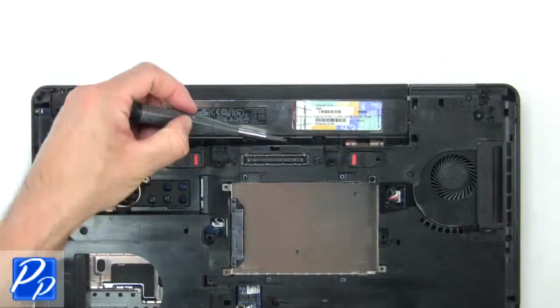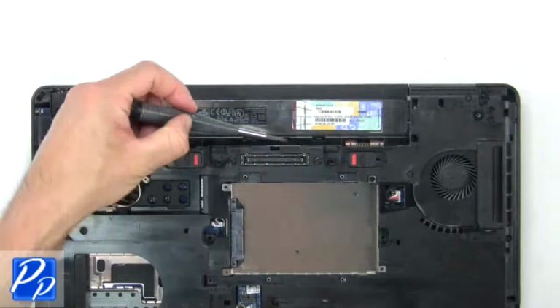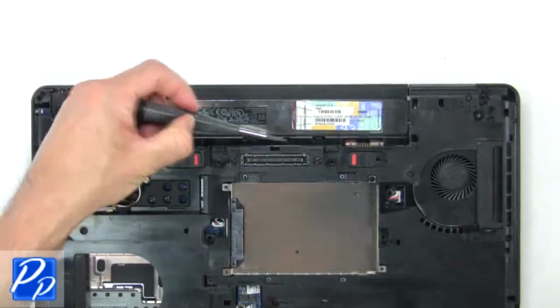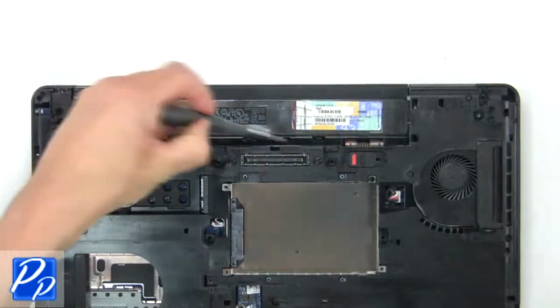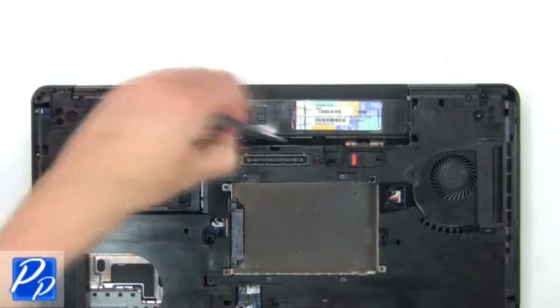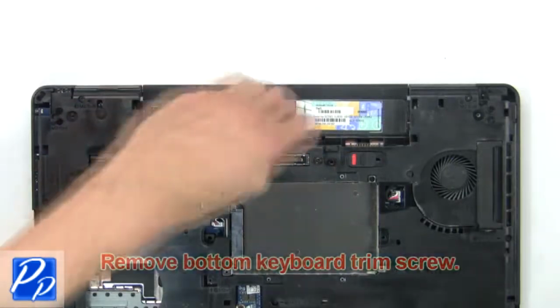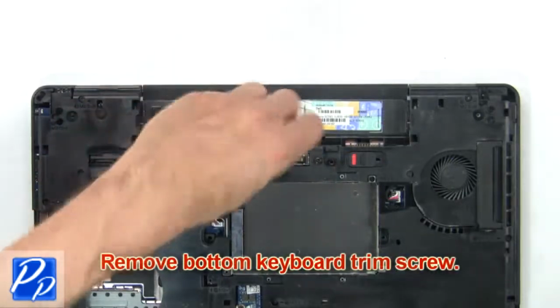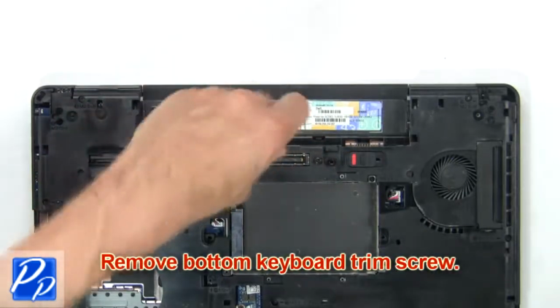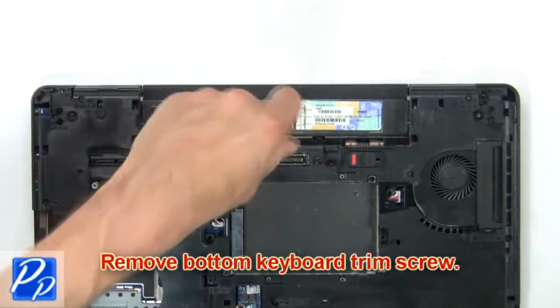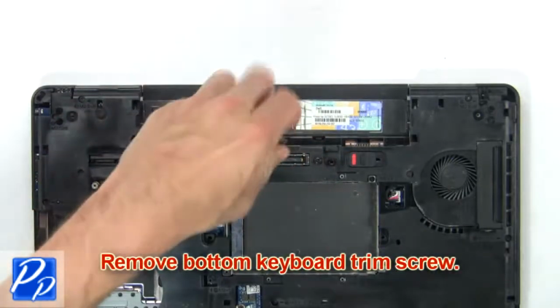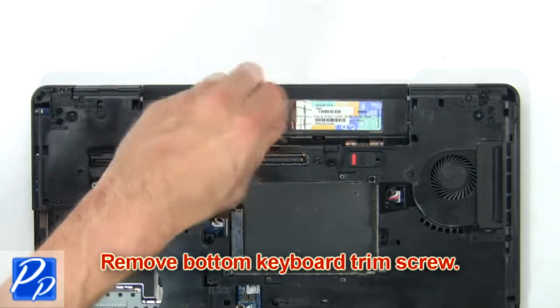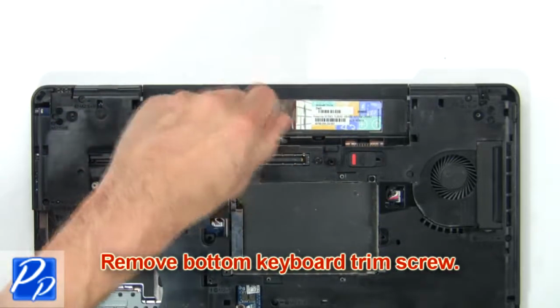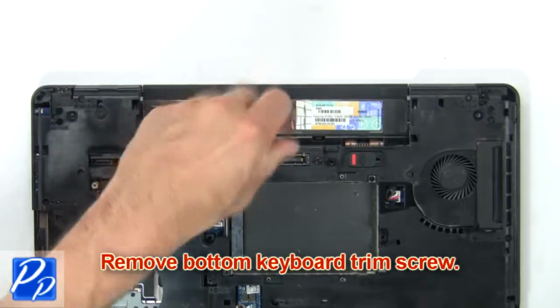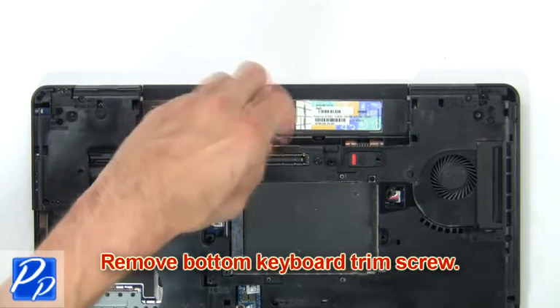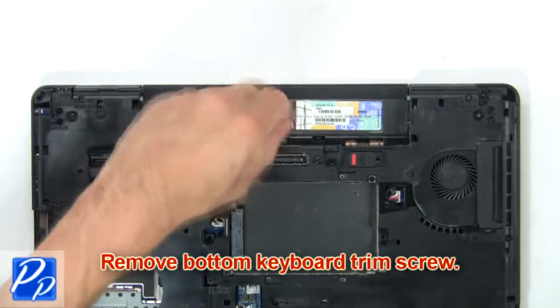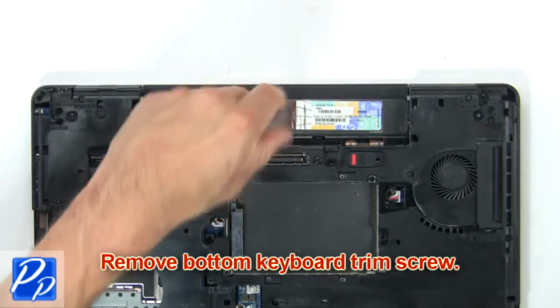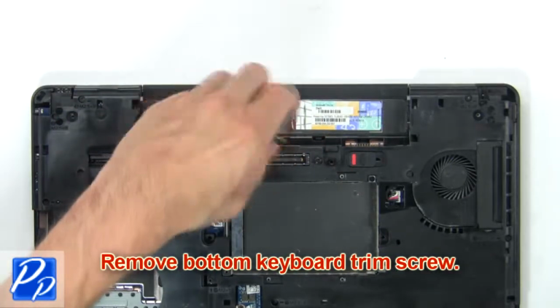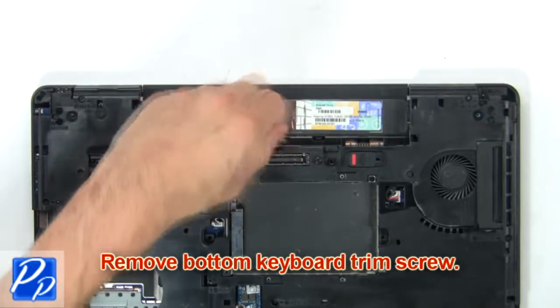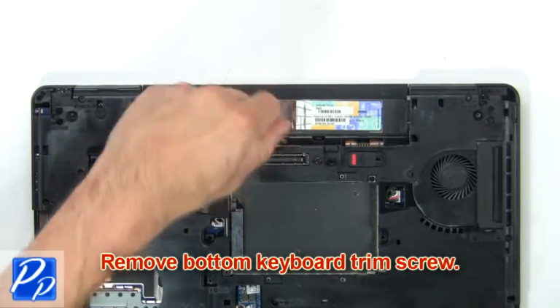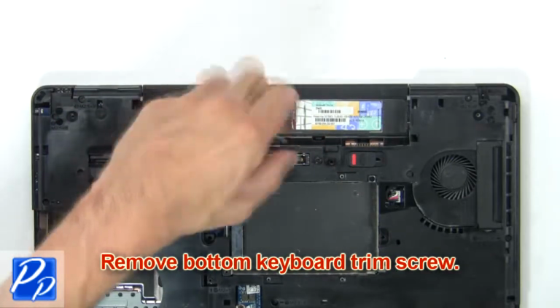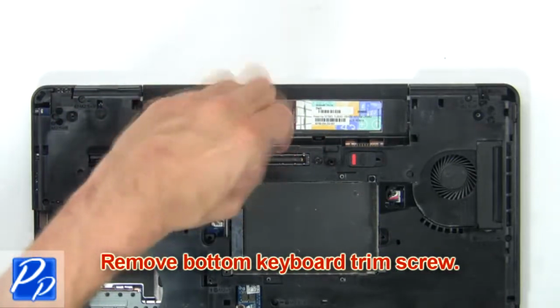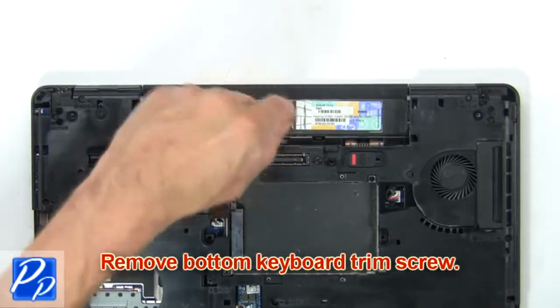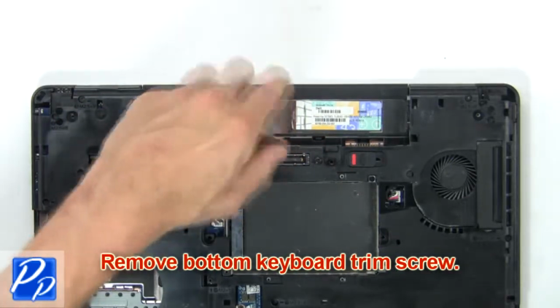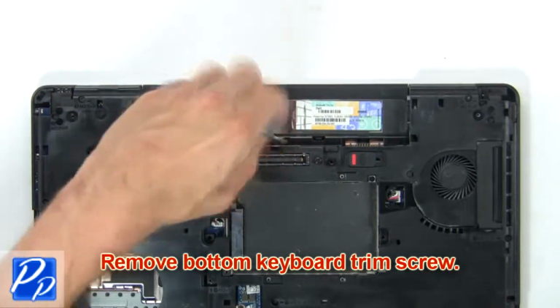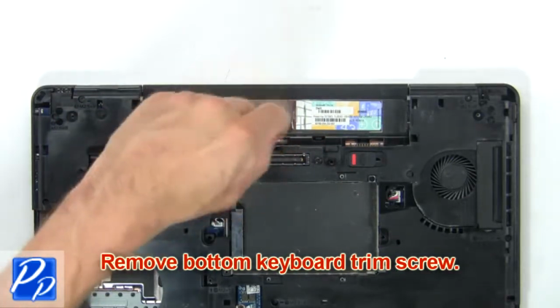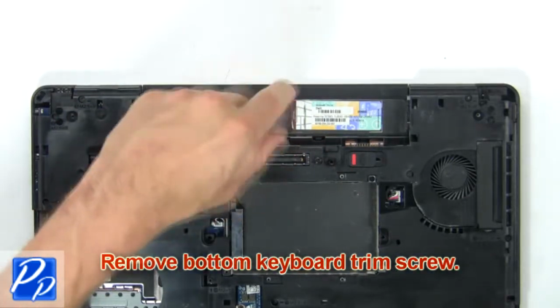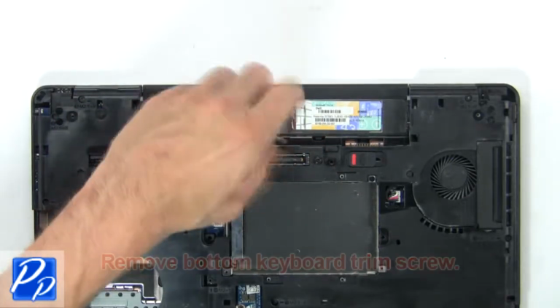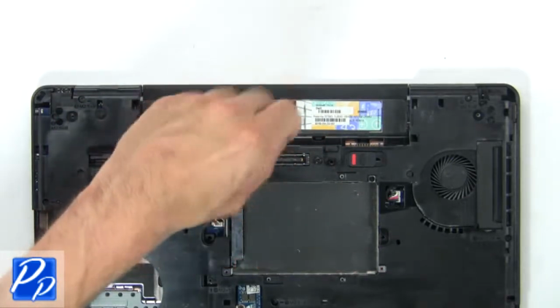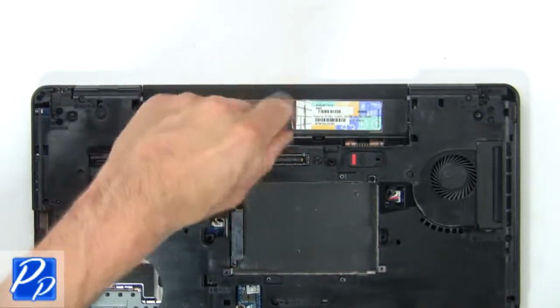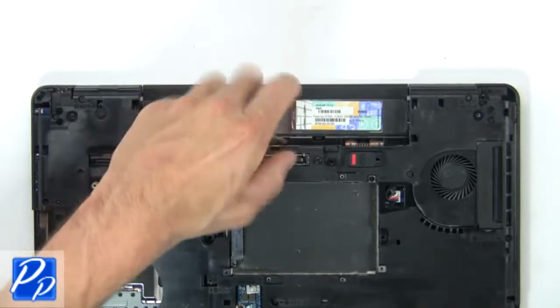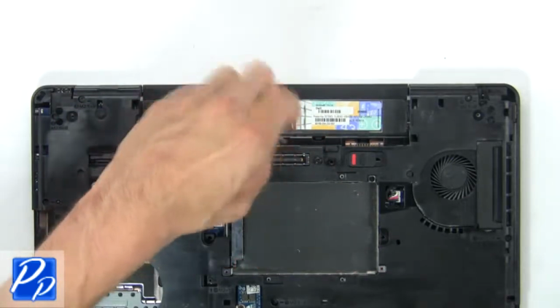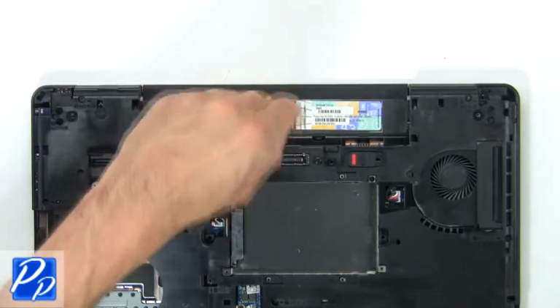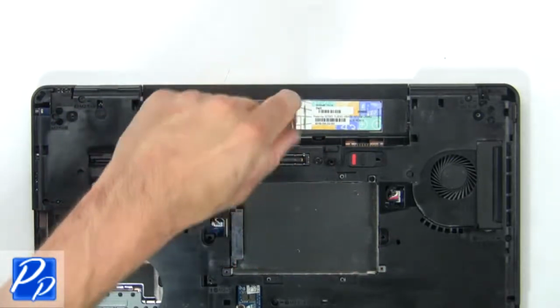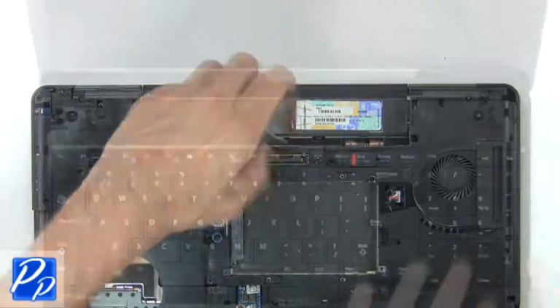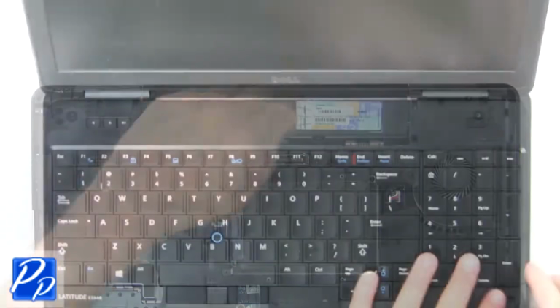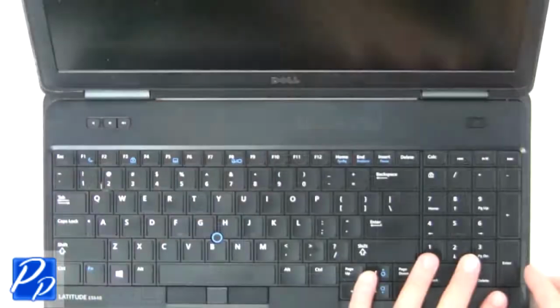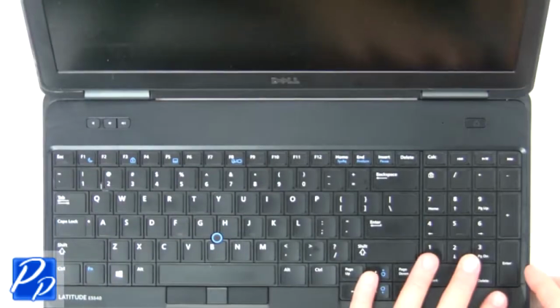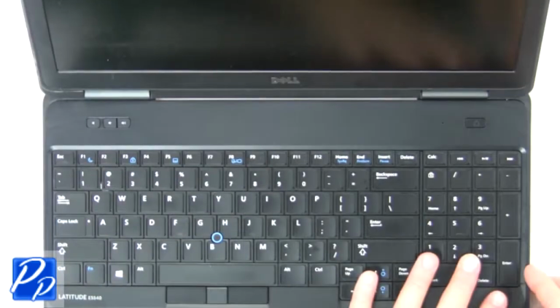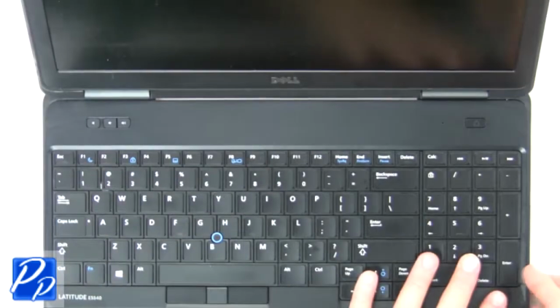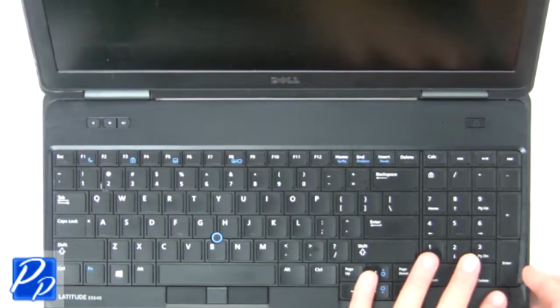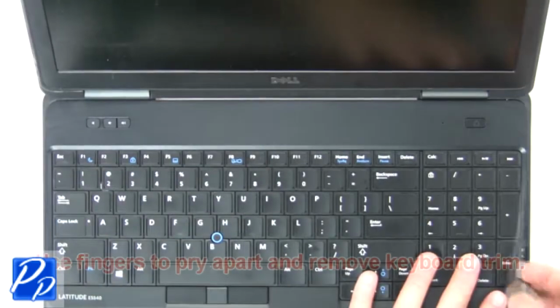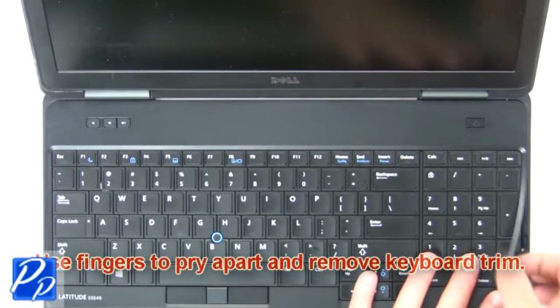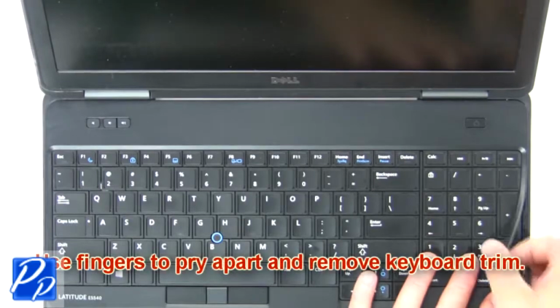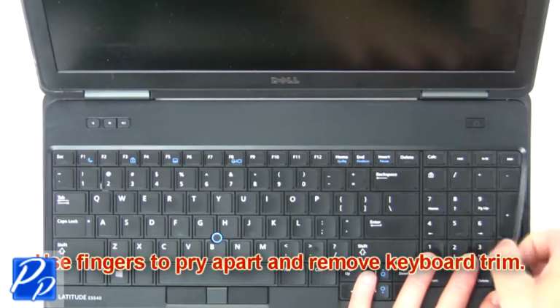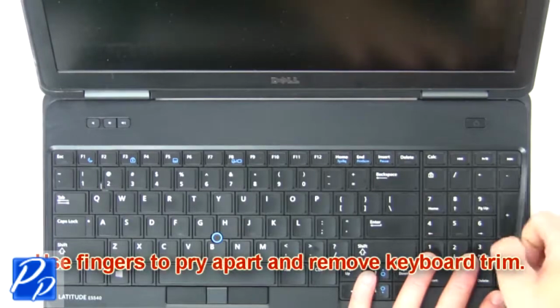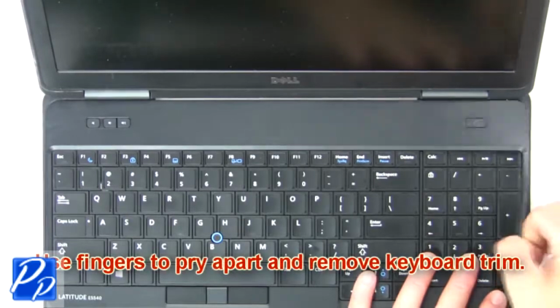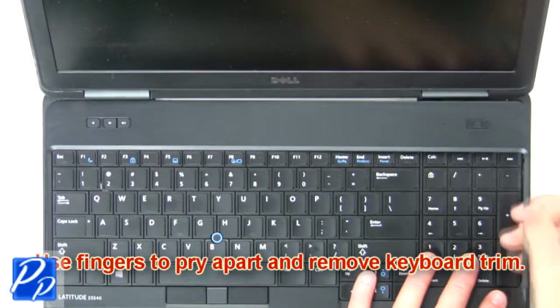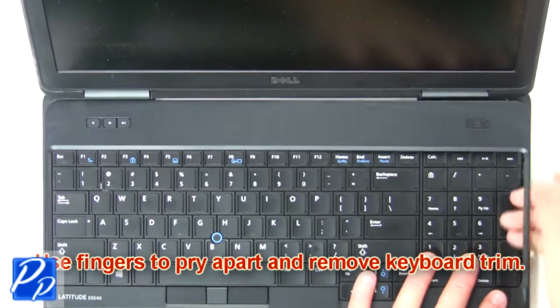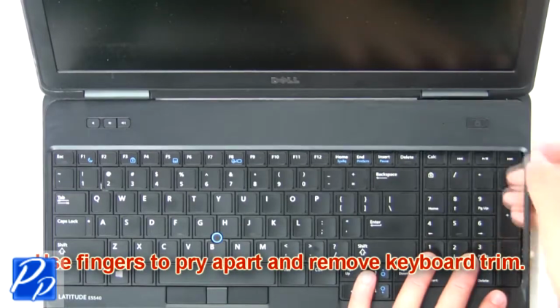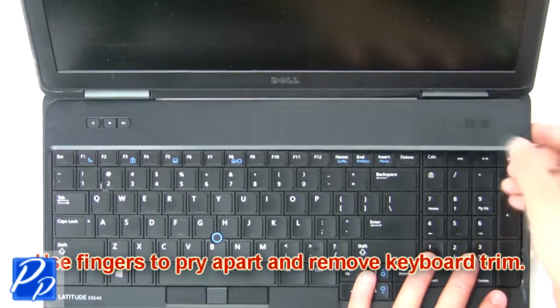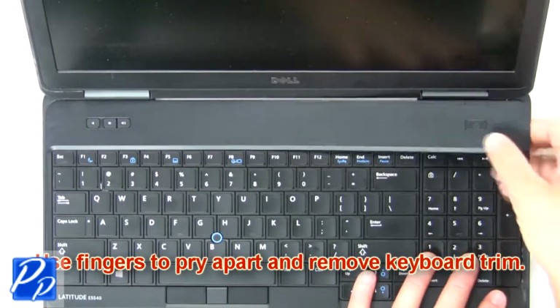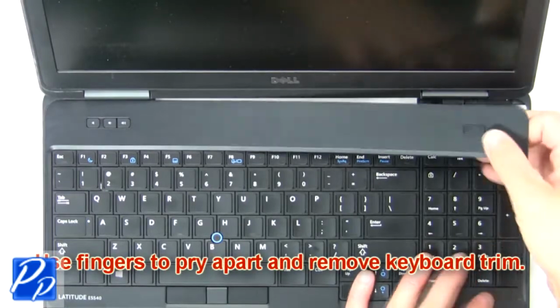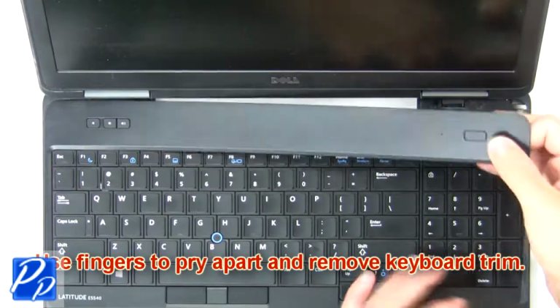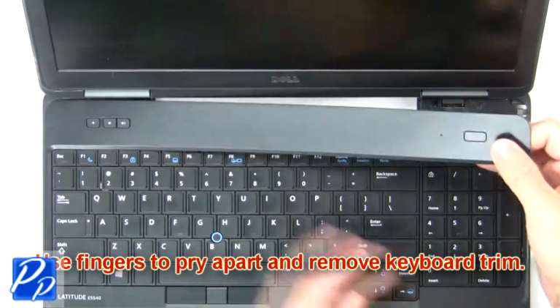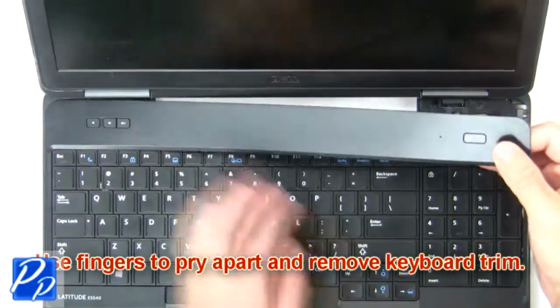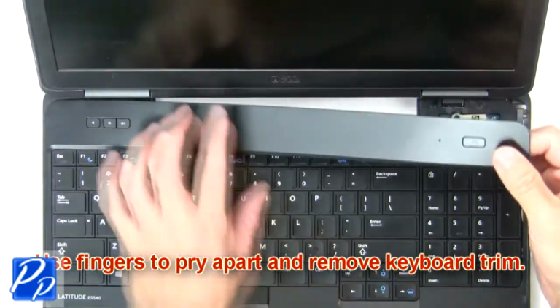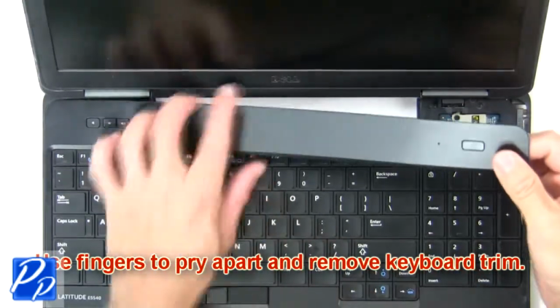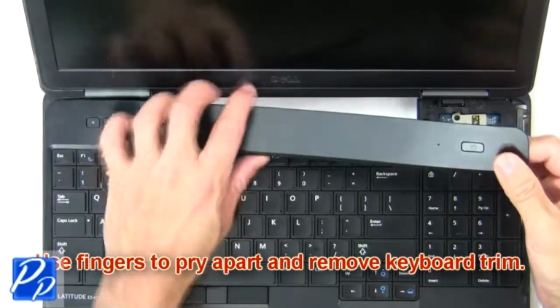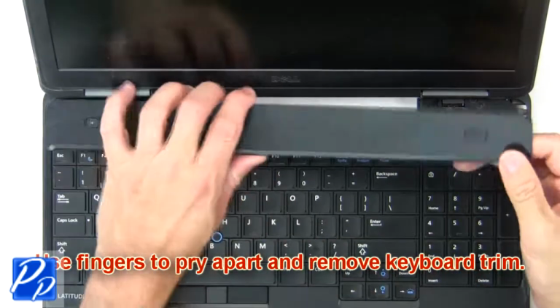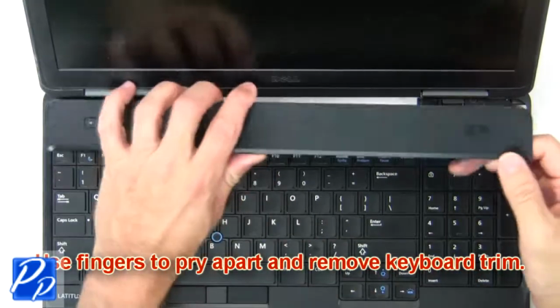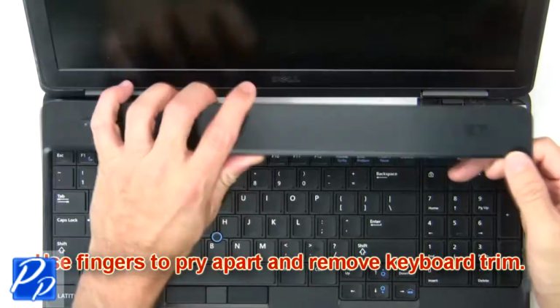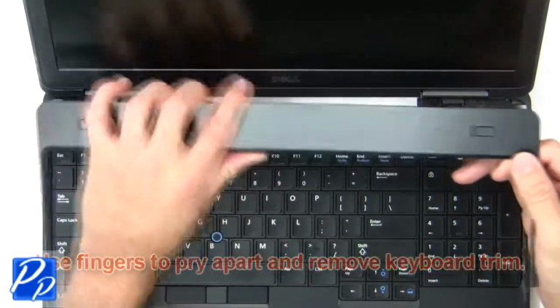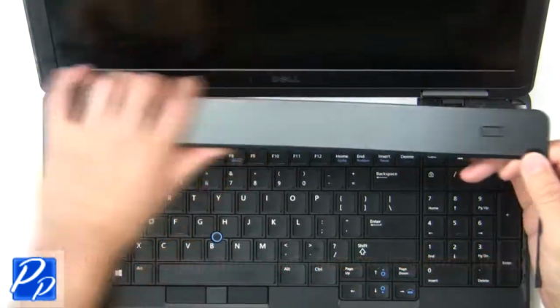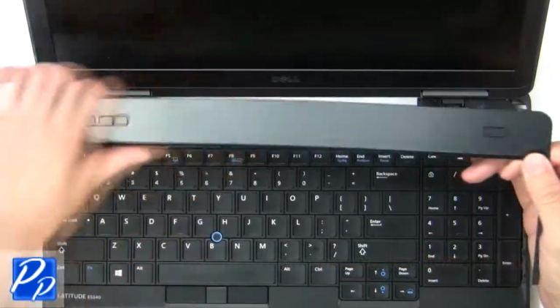Now remove the bottom keyboard trim screw. Then use fingers to pry apart and remove the keyboard trim.